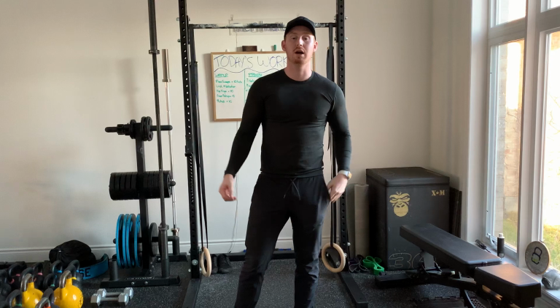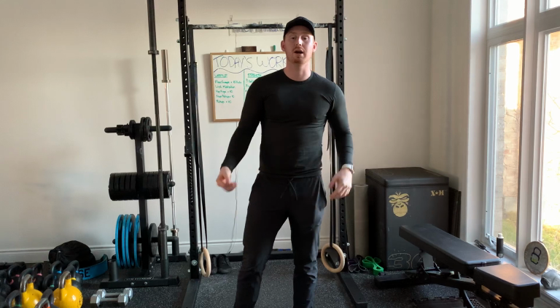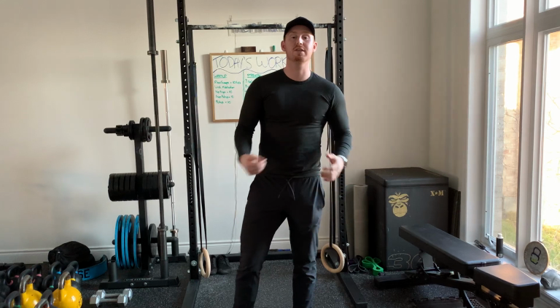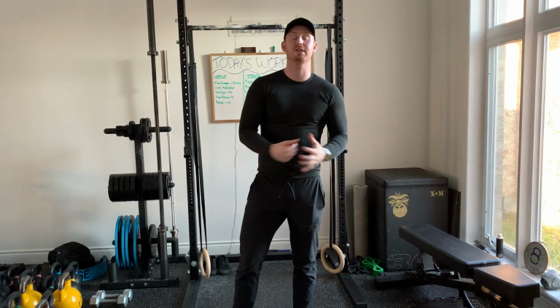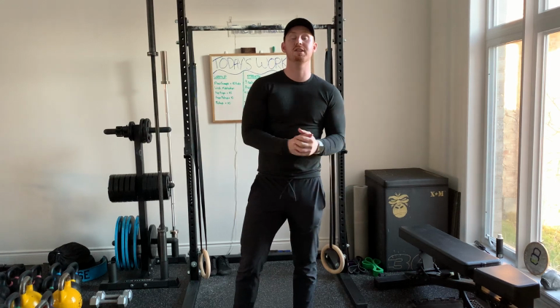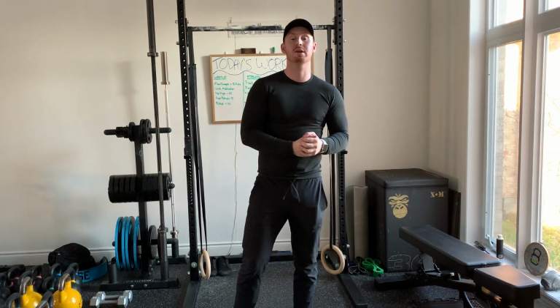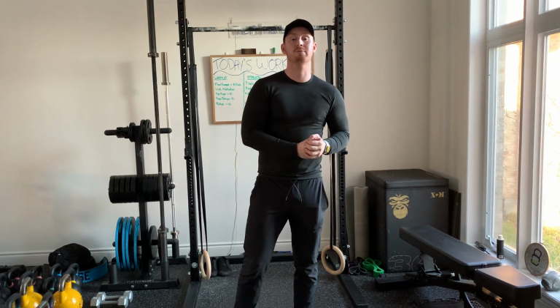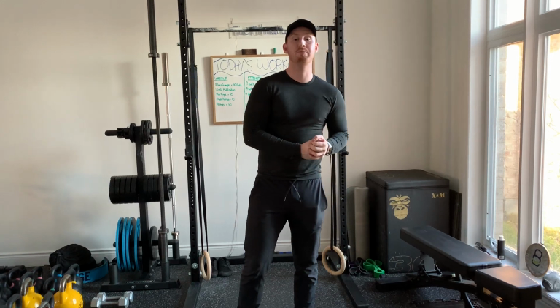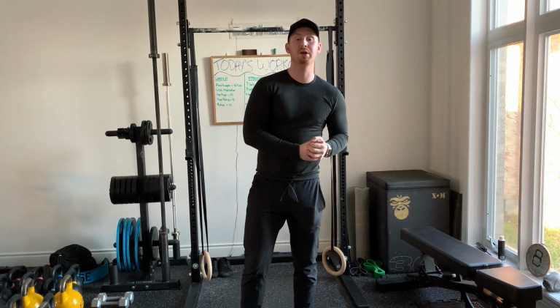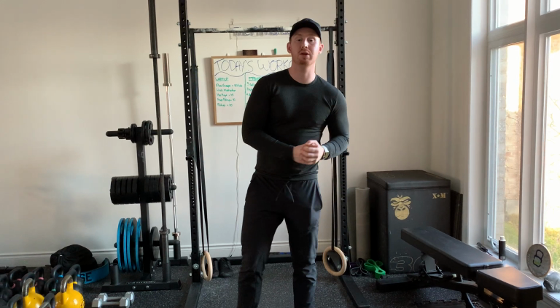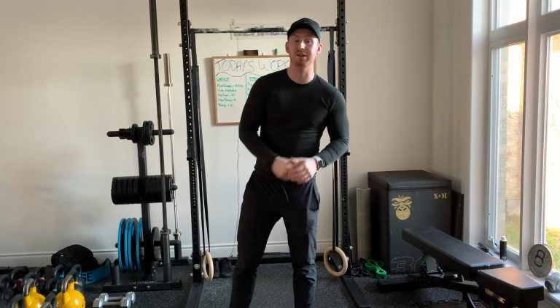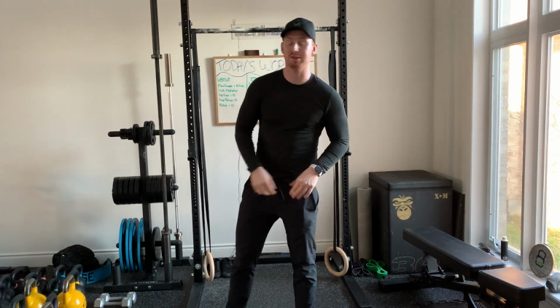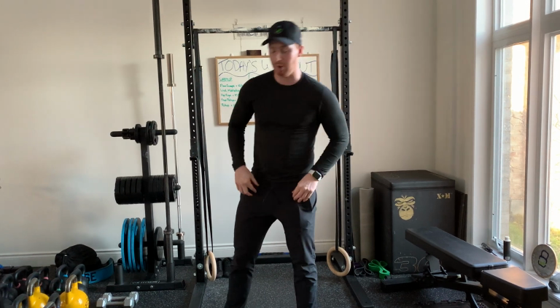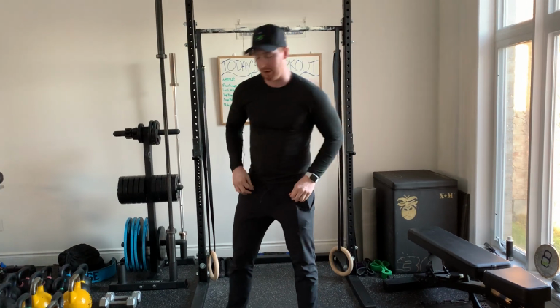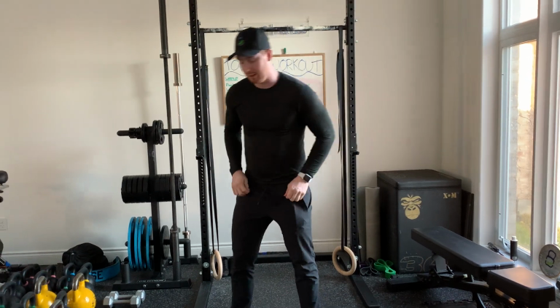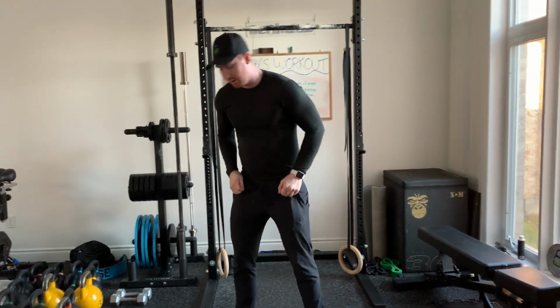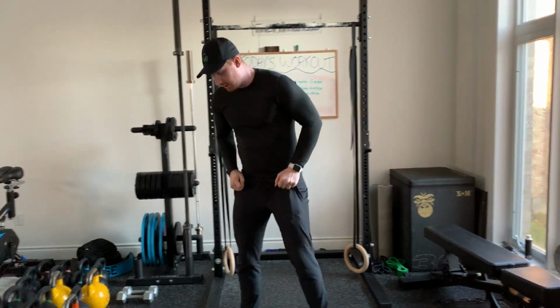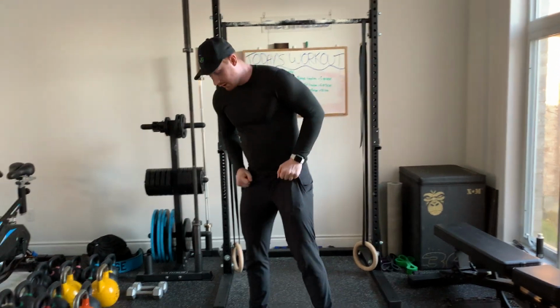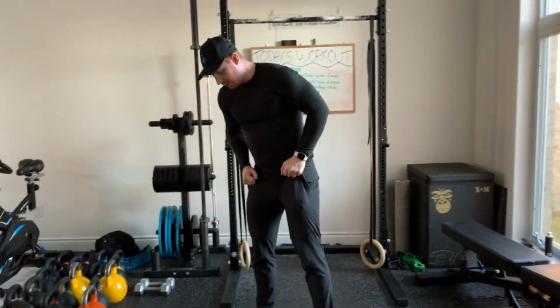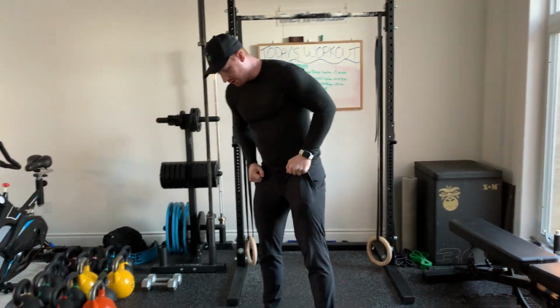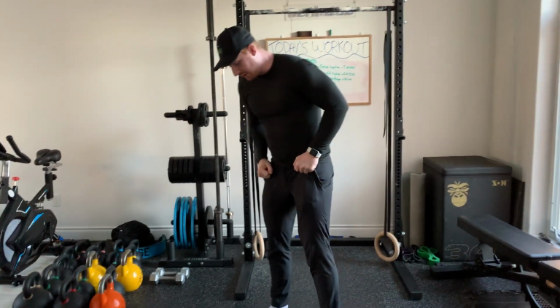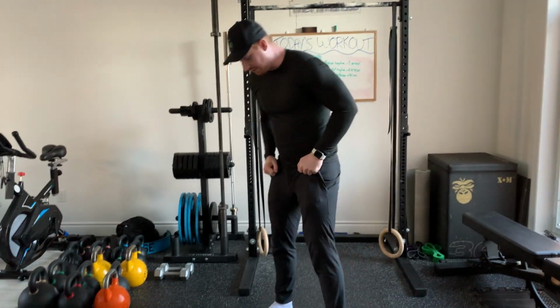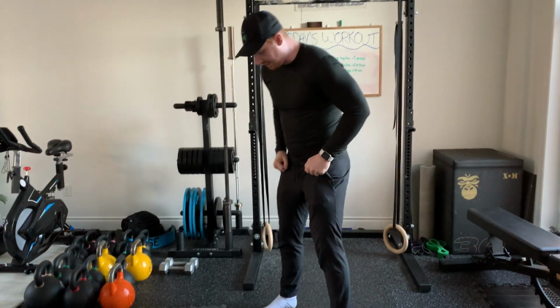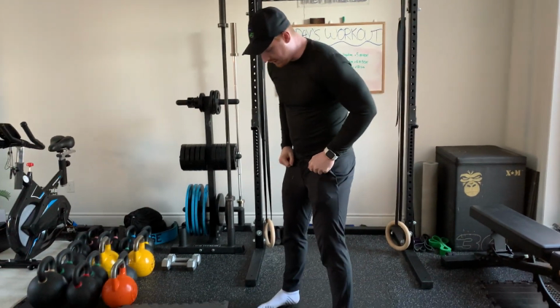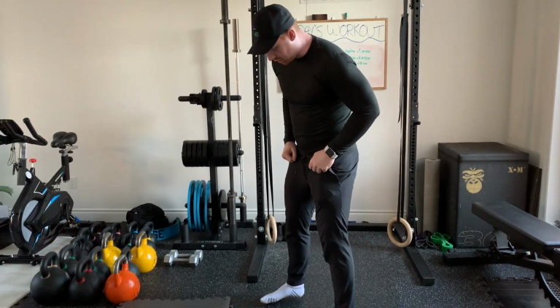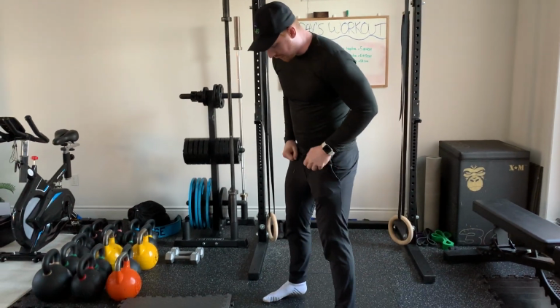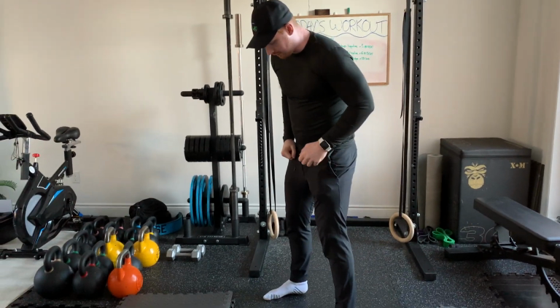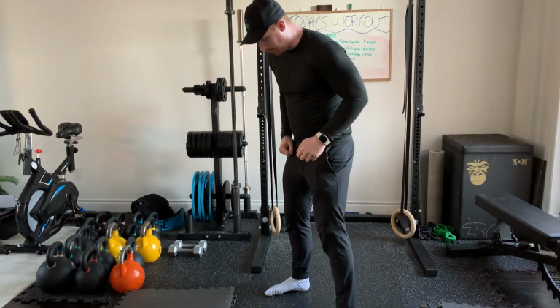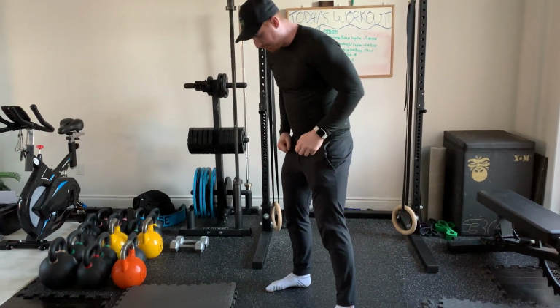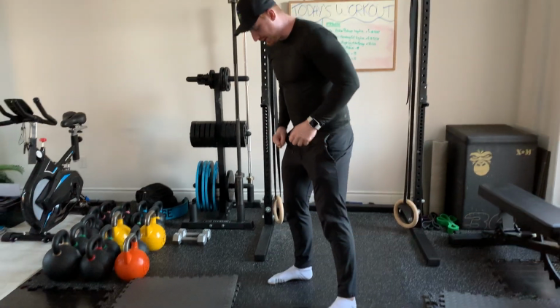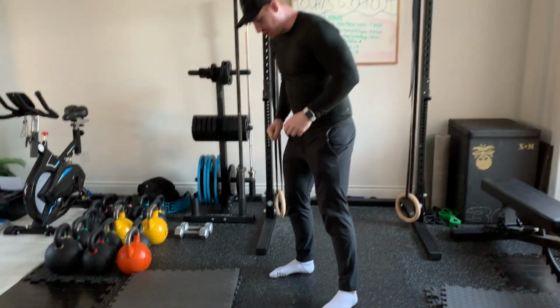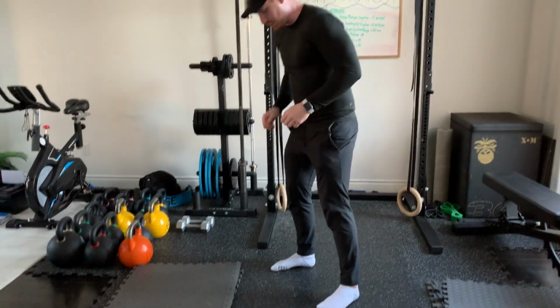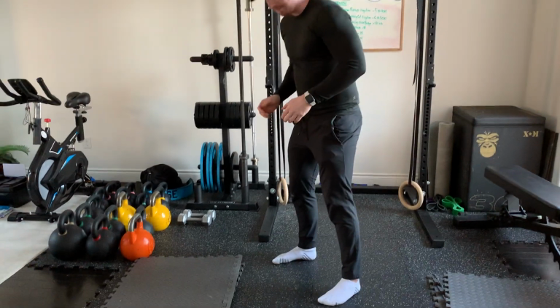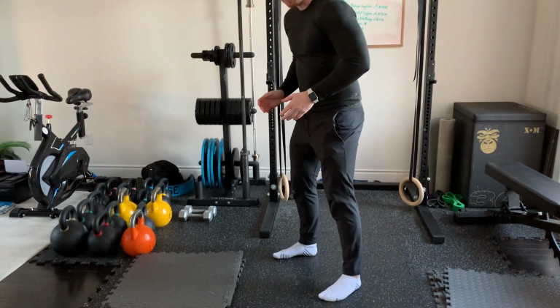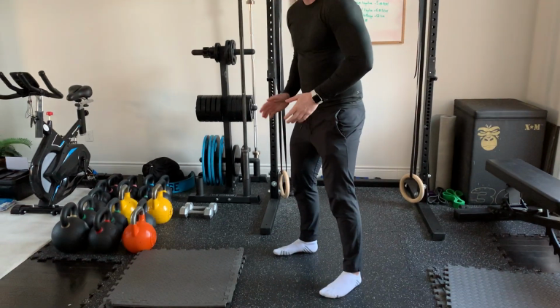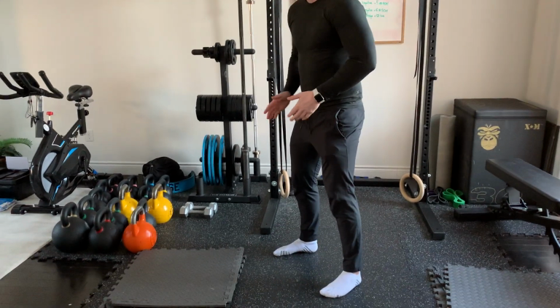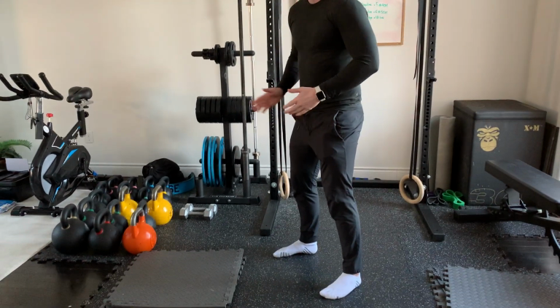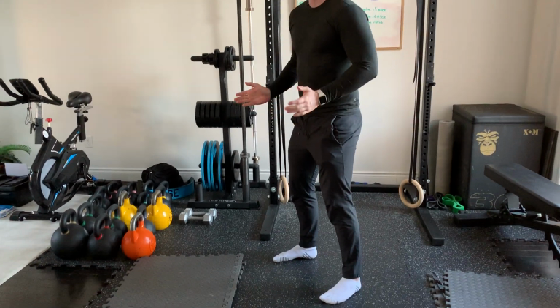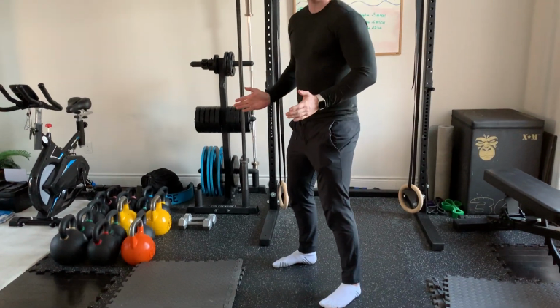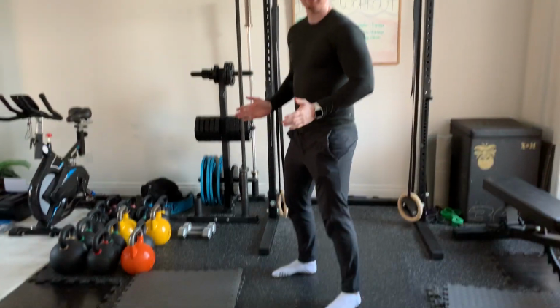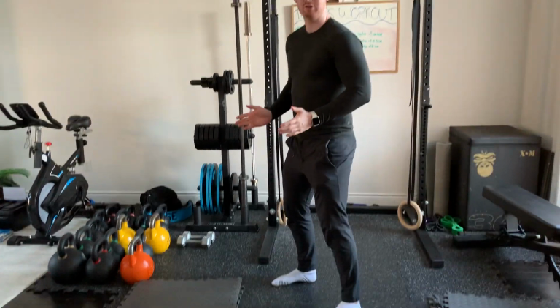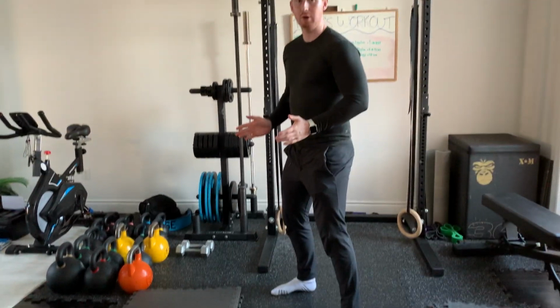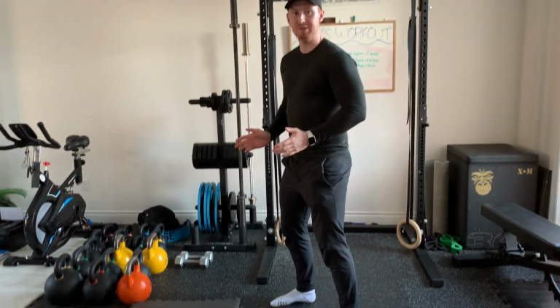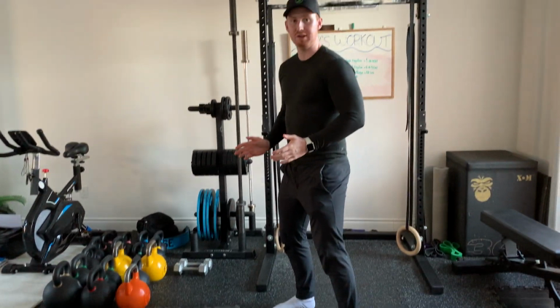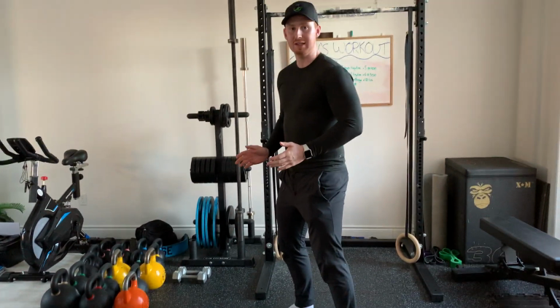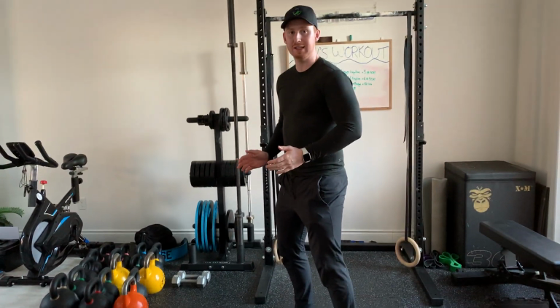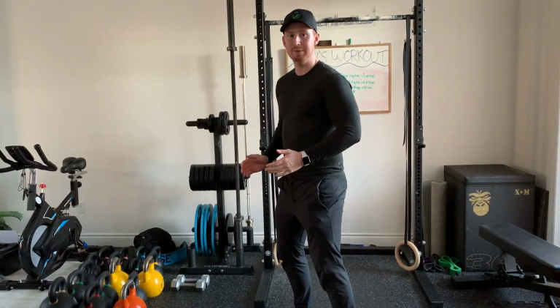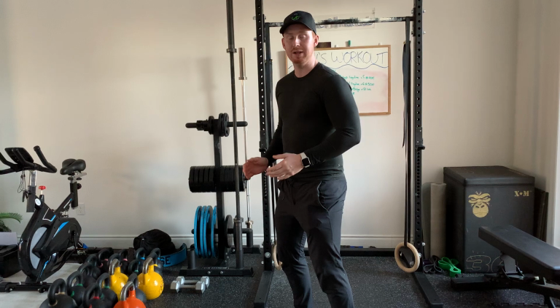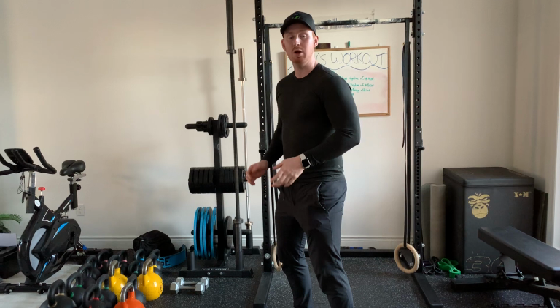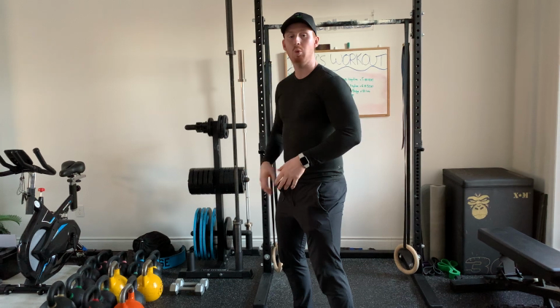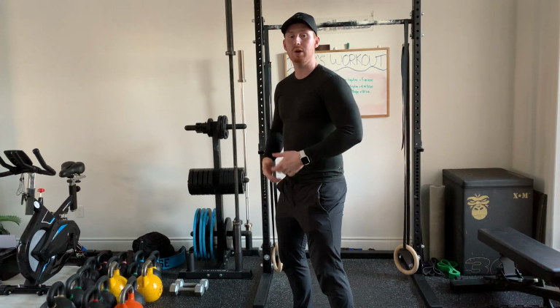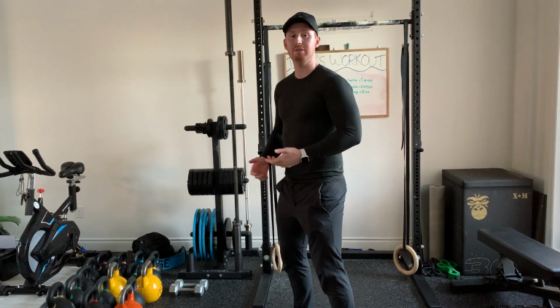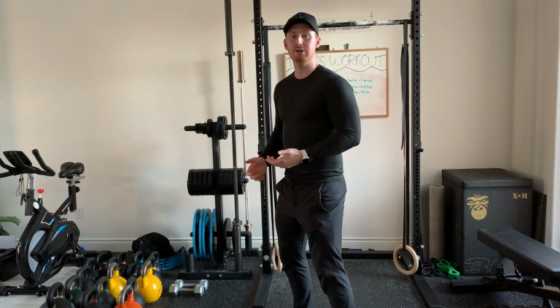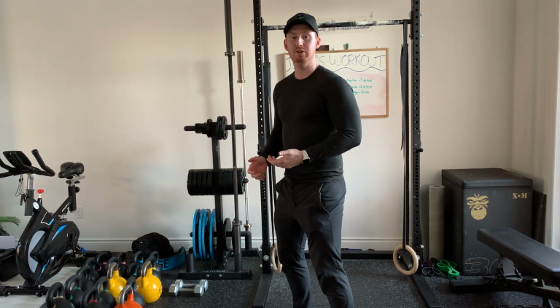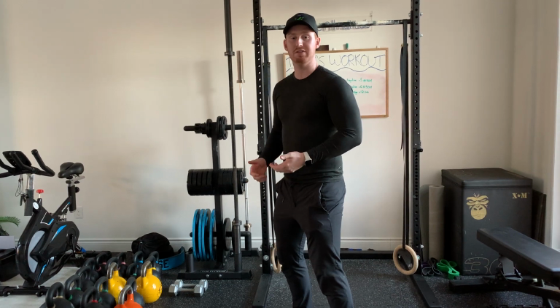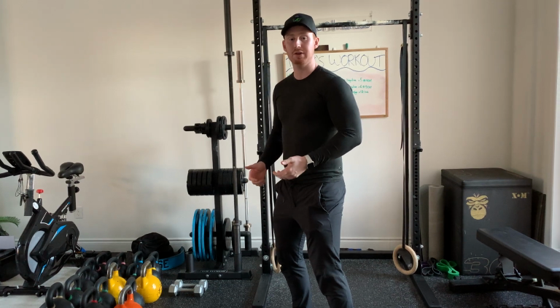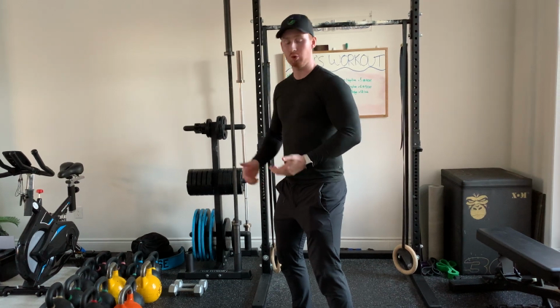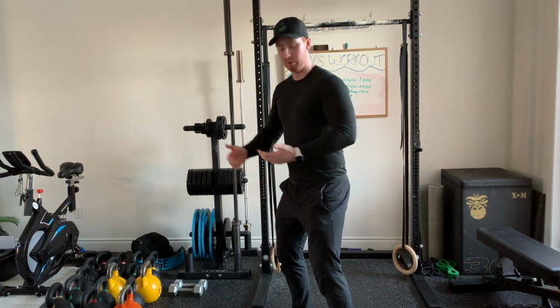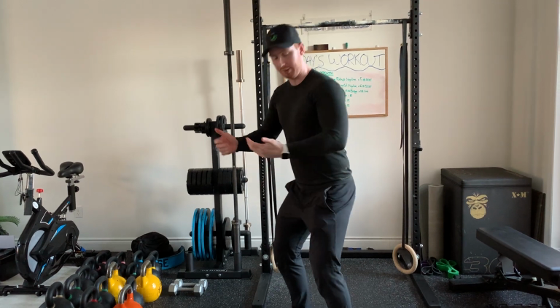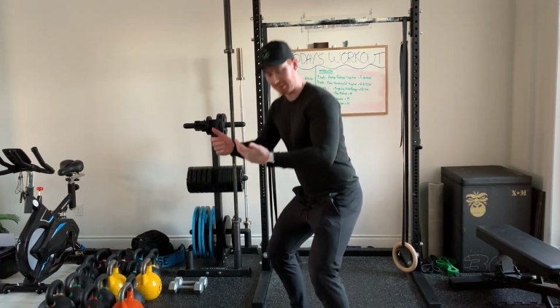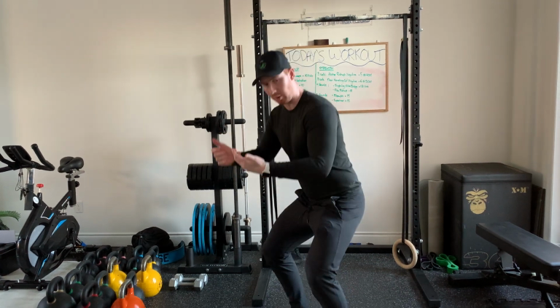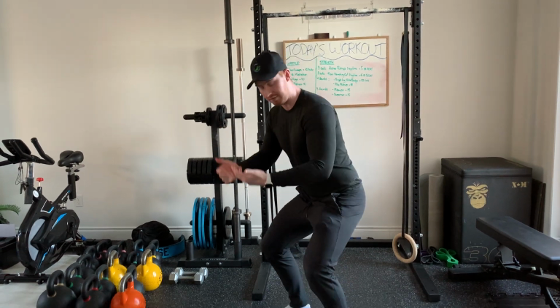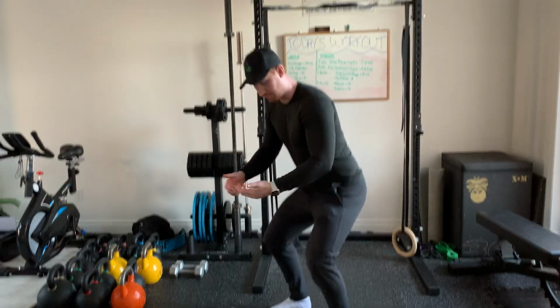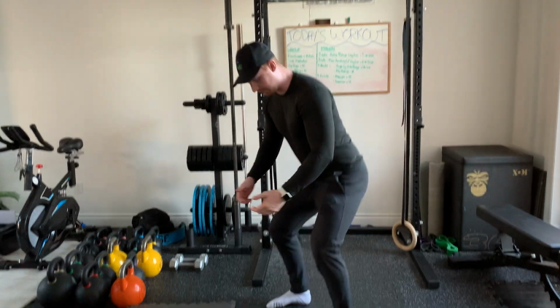Alright, so this is our mobility squat. Get your feet in a comfortable position — I recommend pointing your toes out a little bit, whatever you do for your normal squat form.